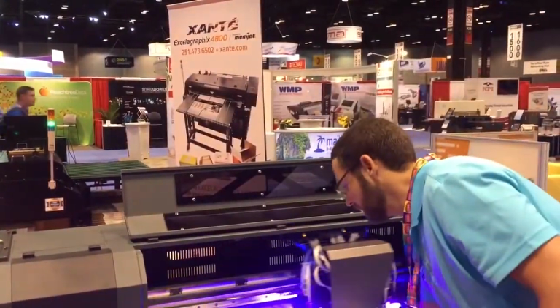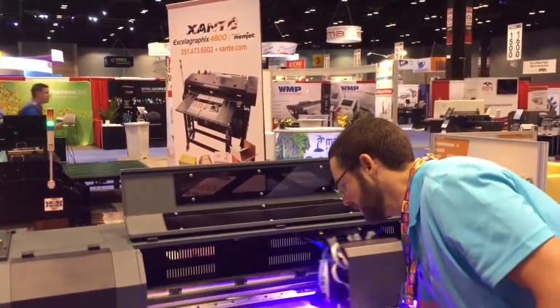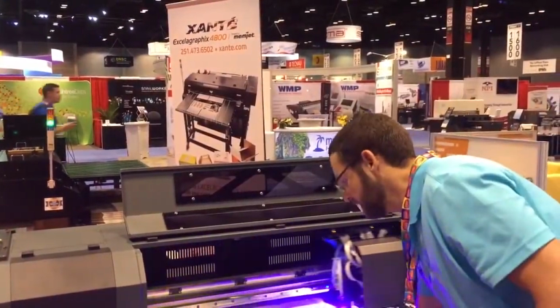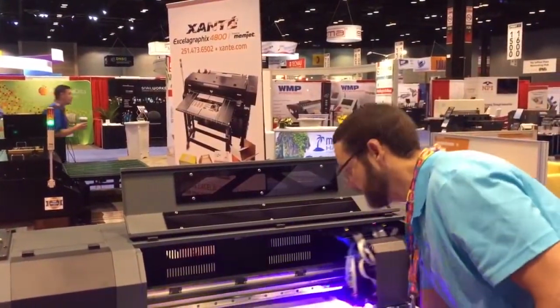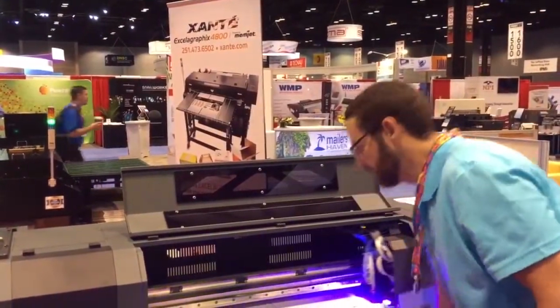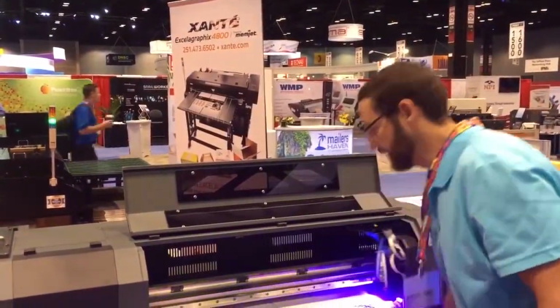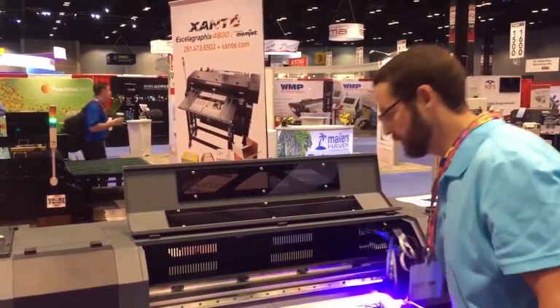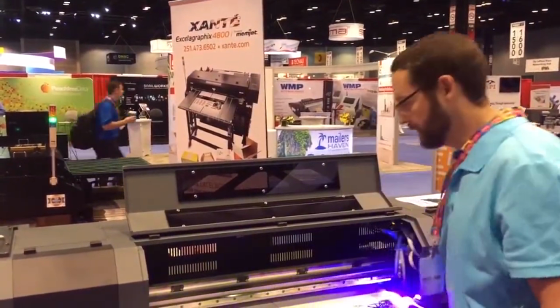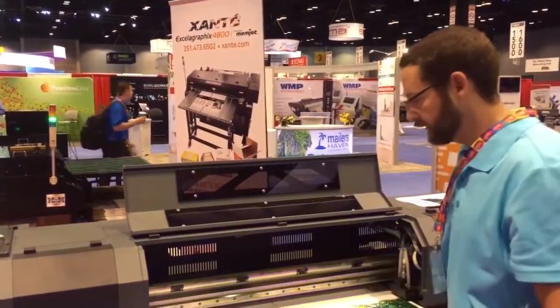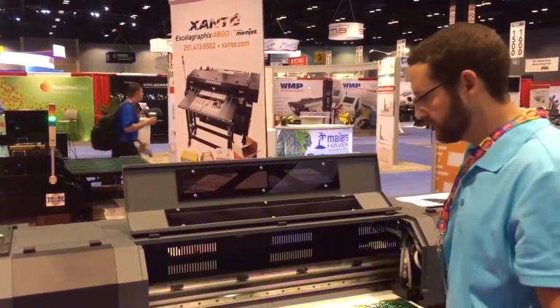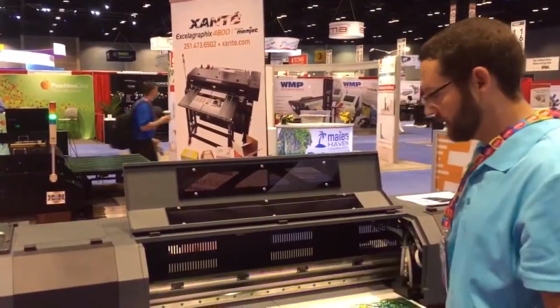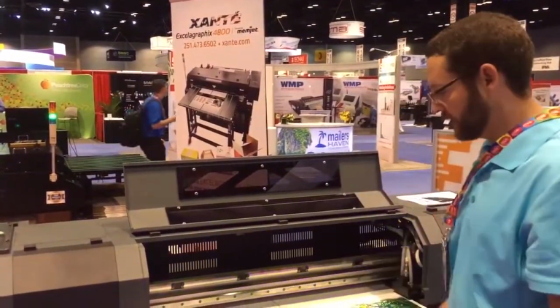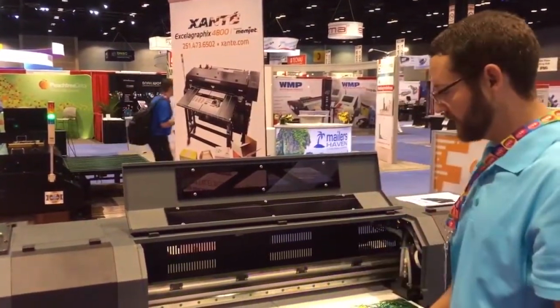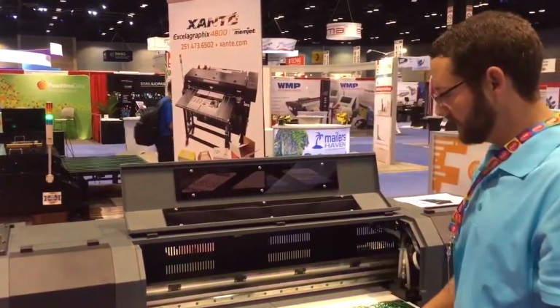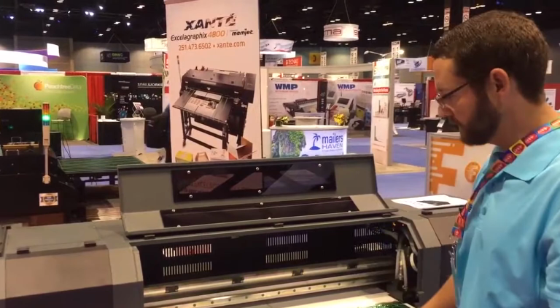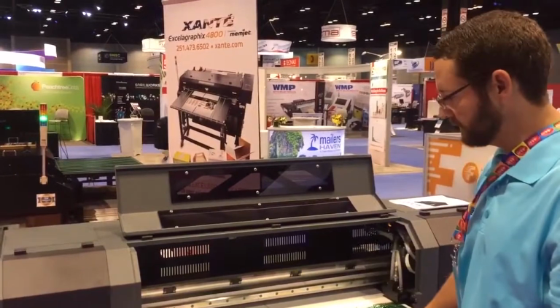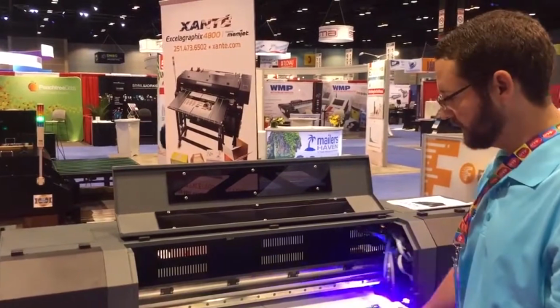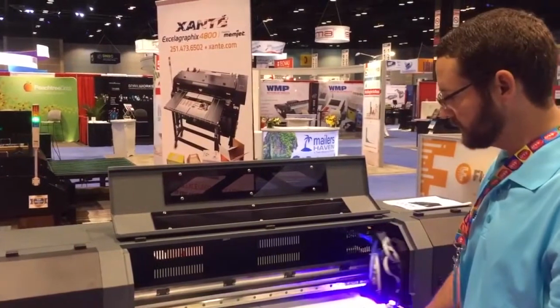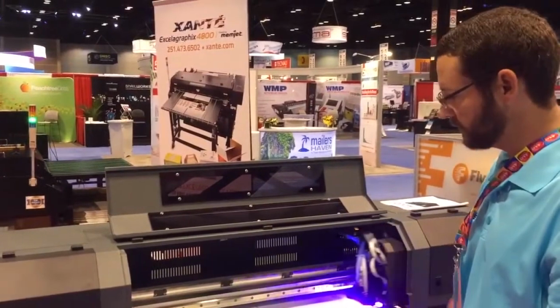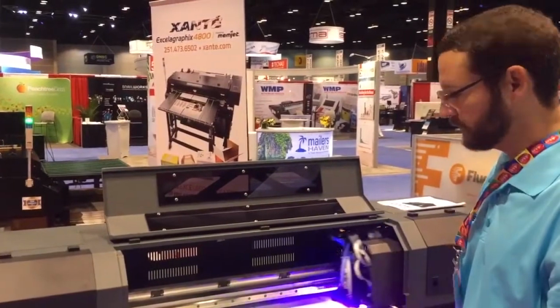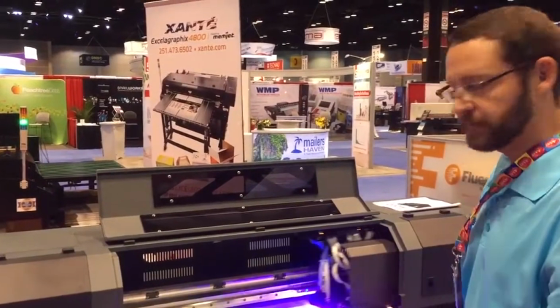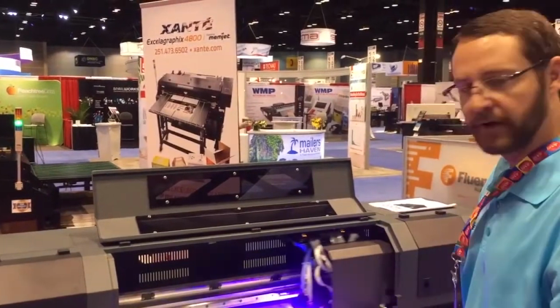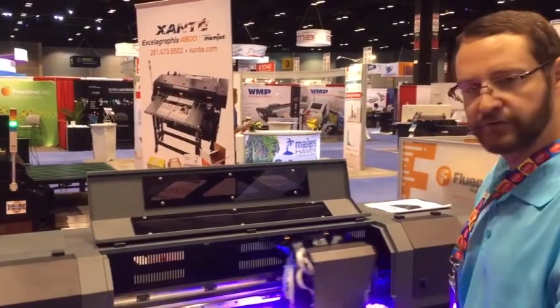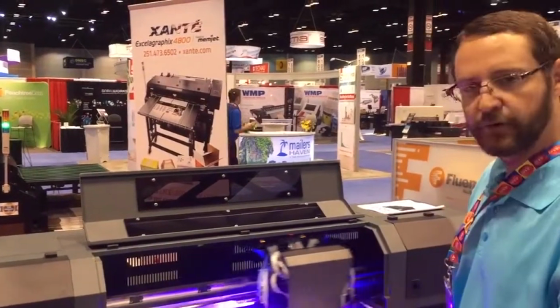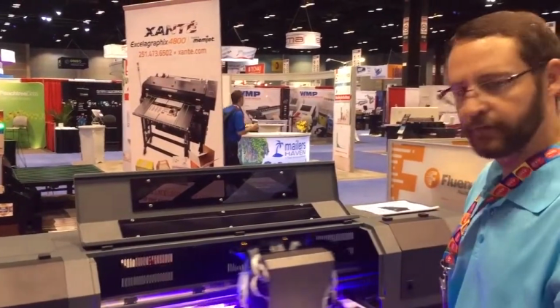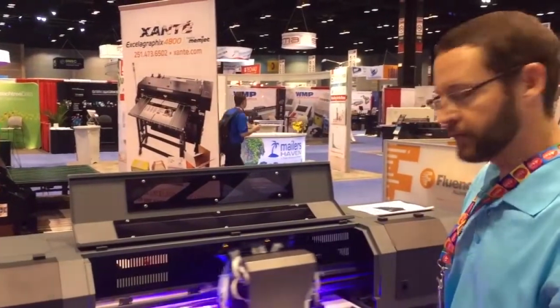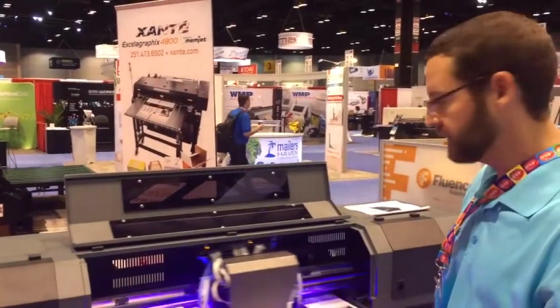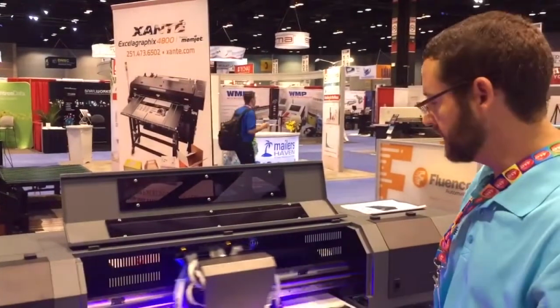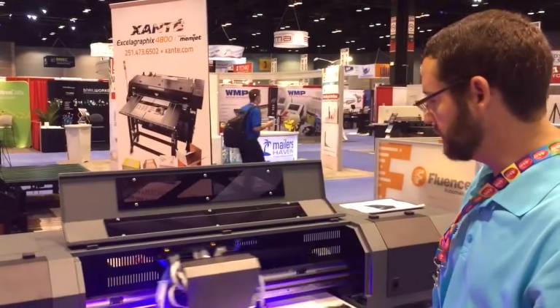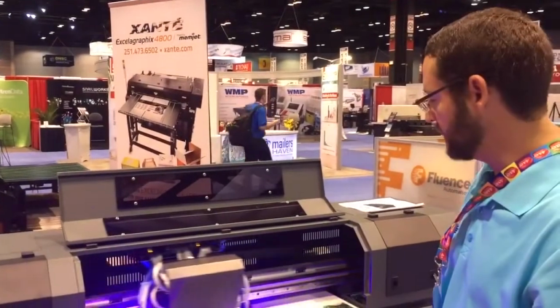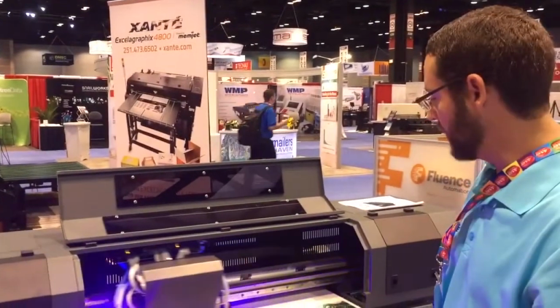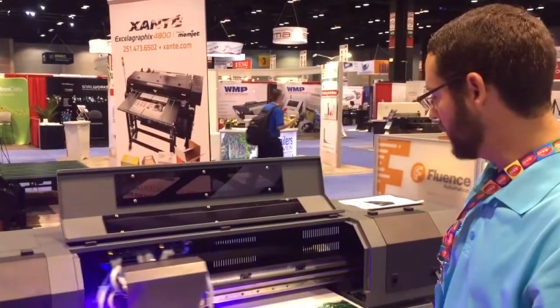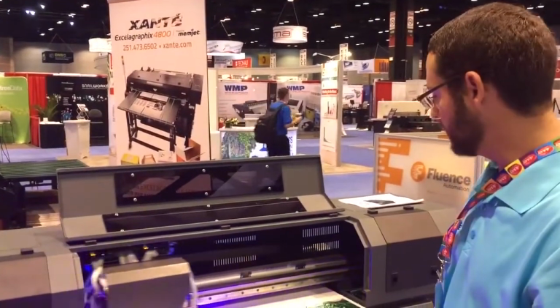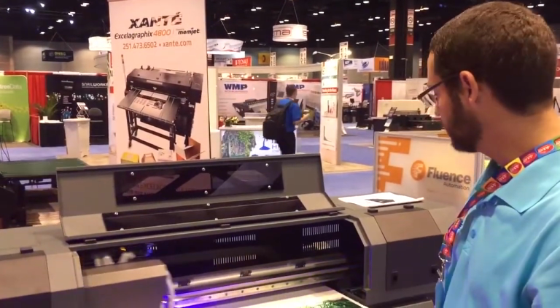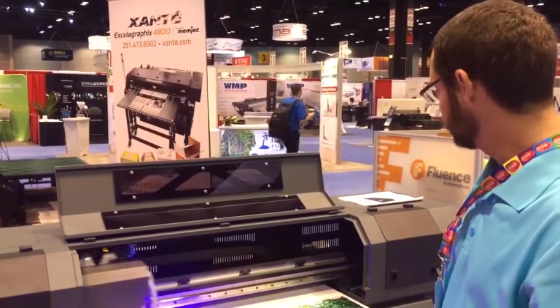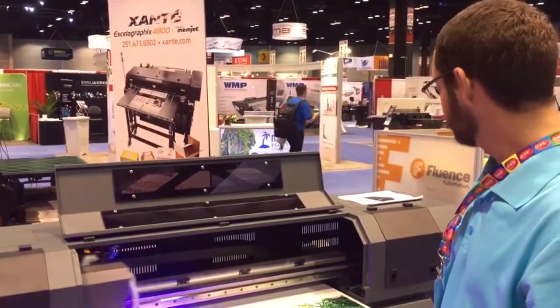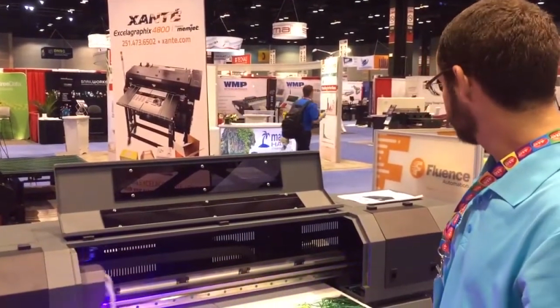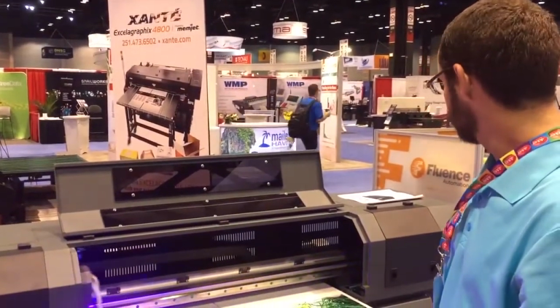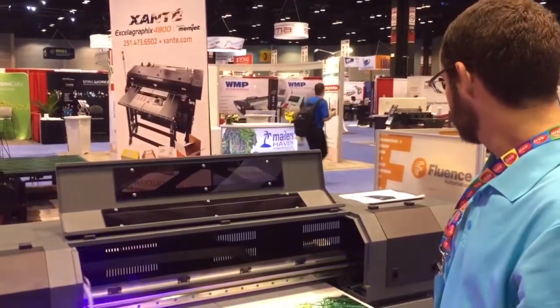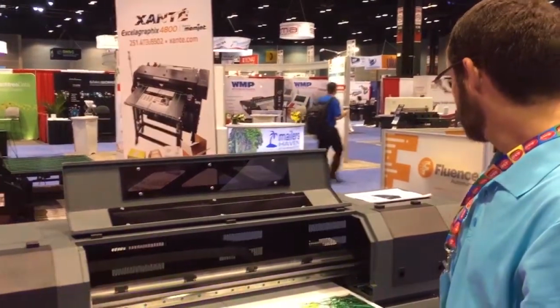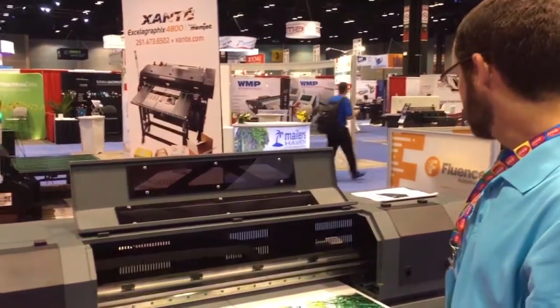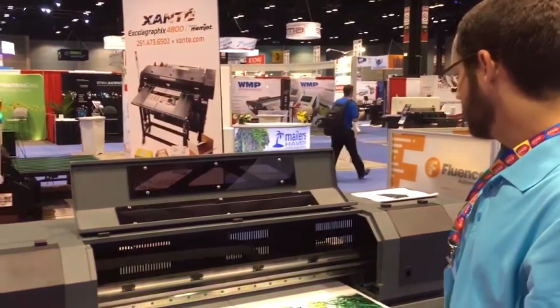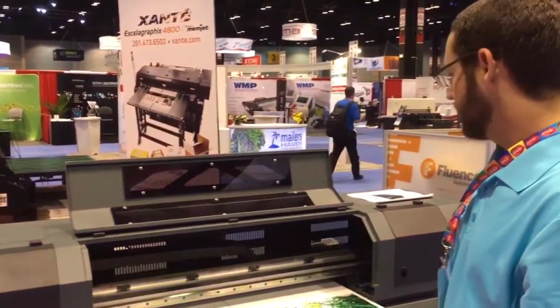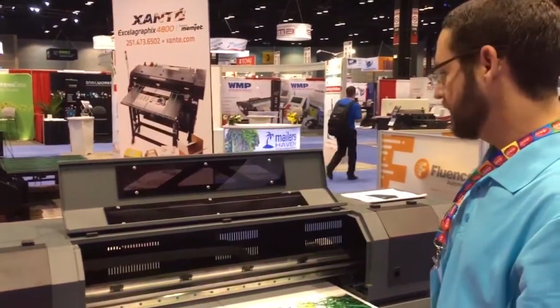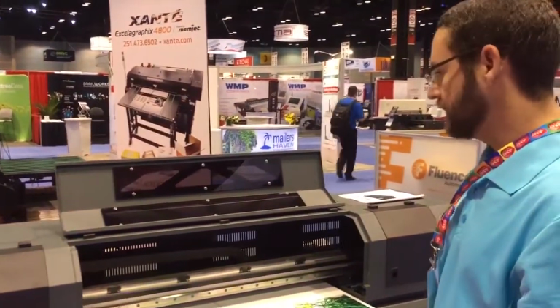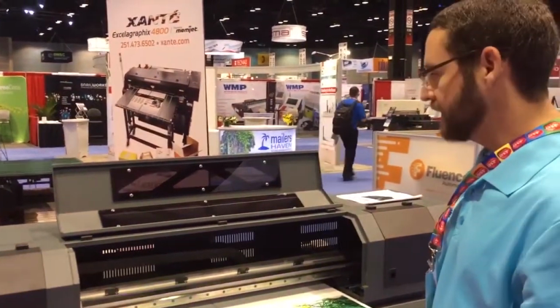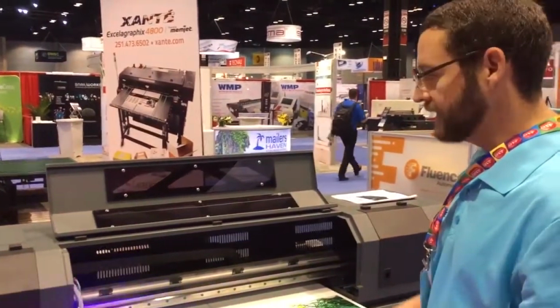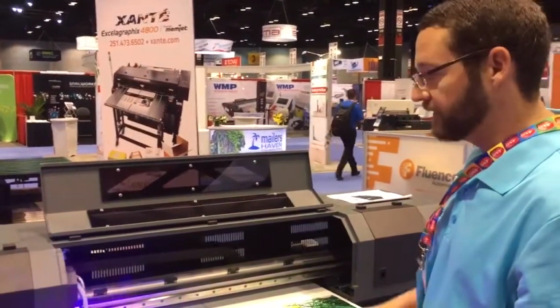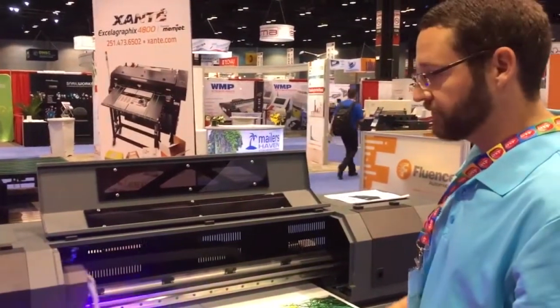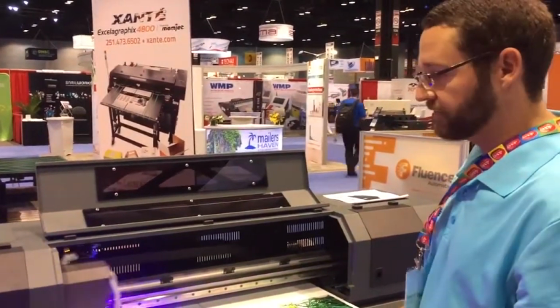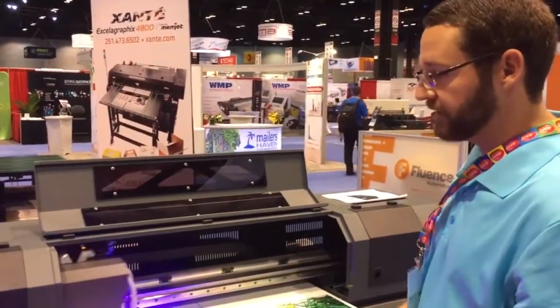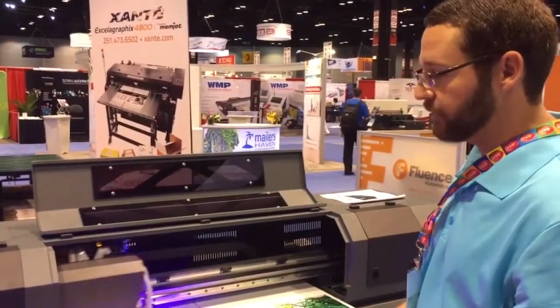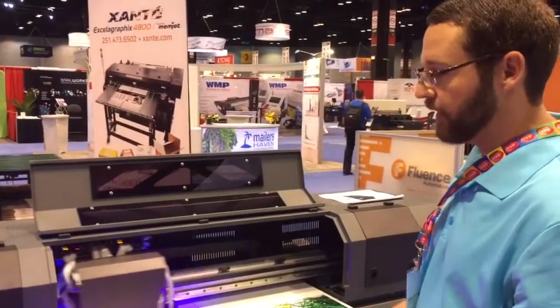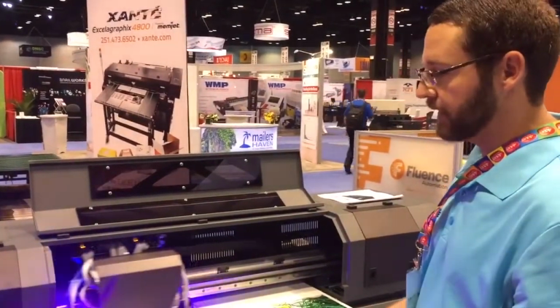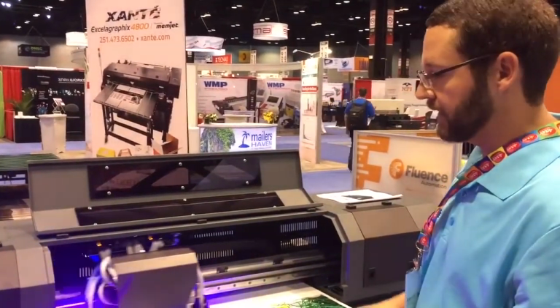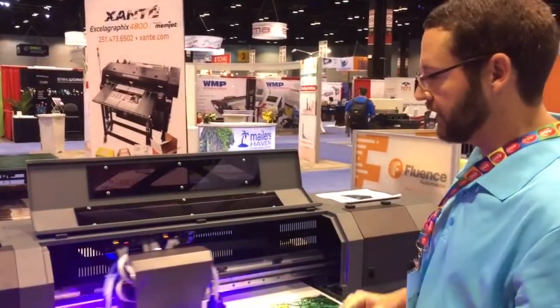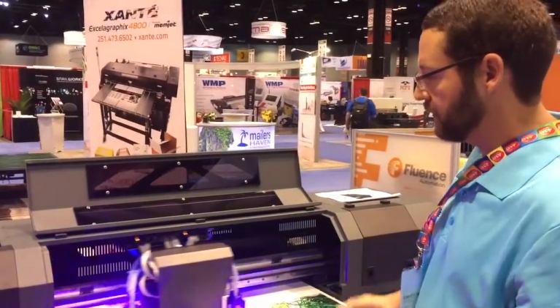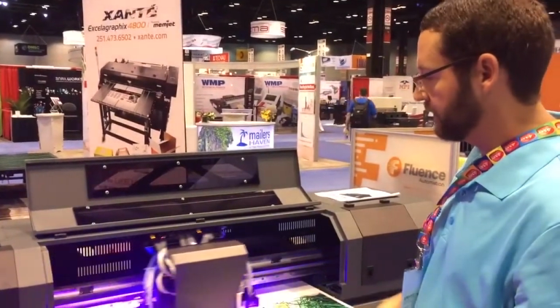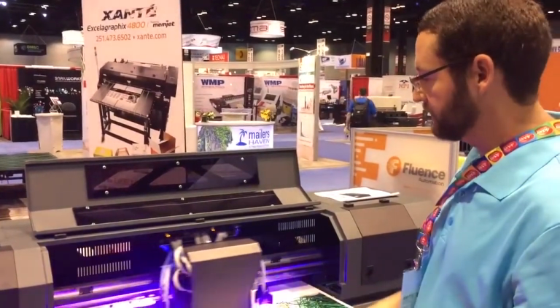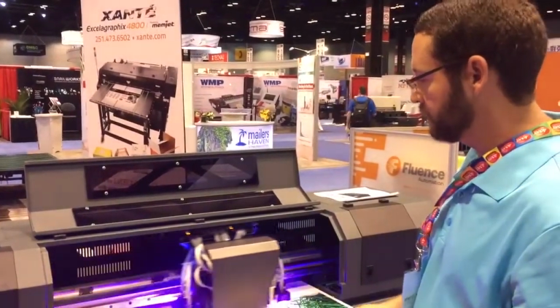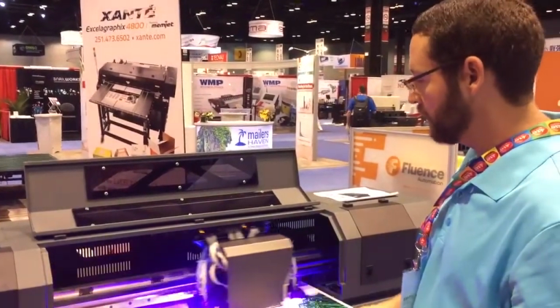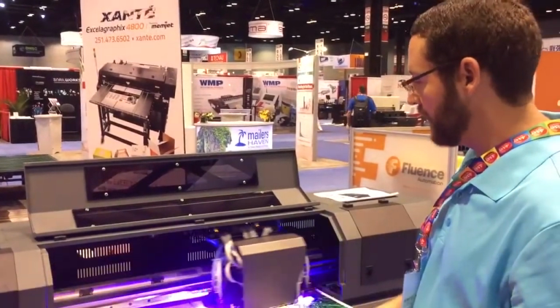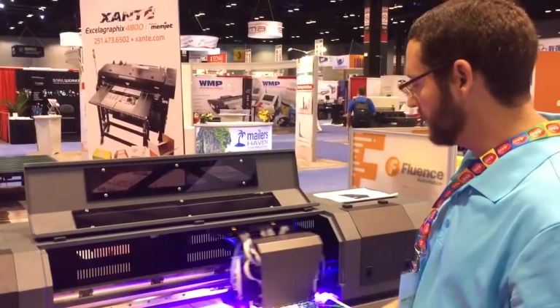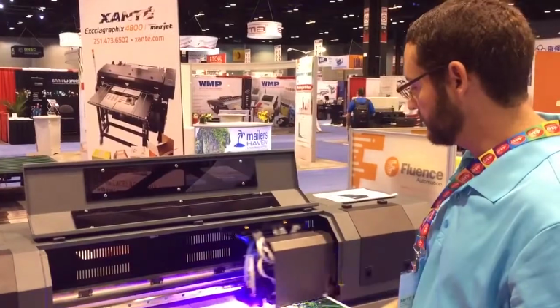The printer prints 720 by 1200 DPI. It's CMYK with two whites.